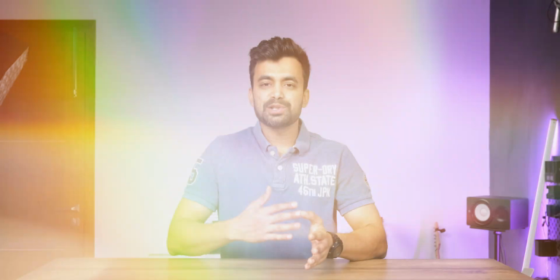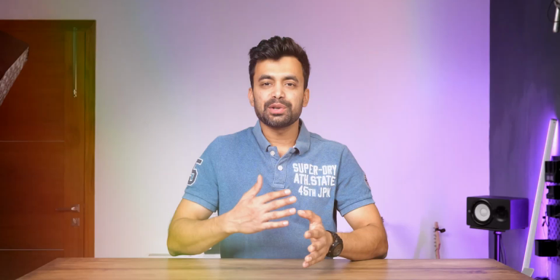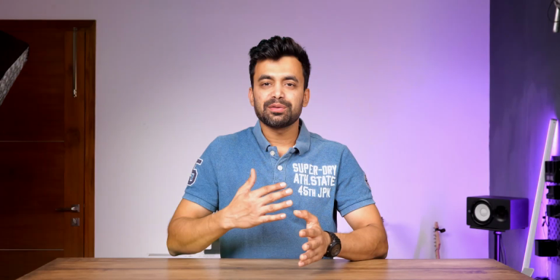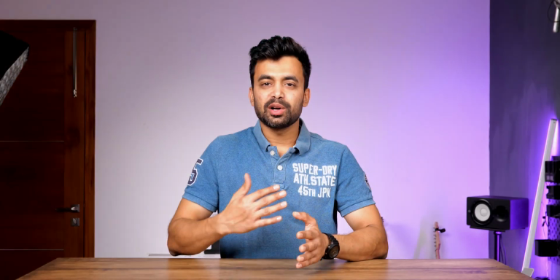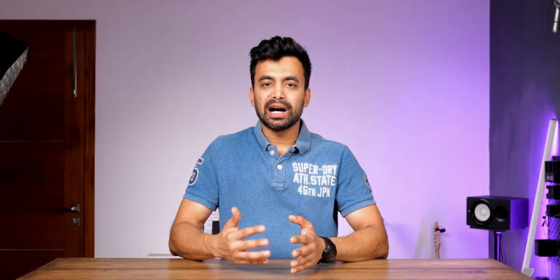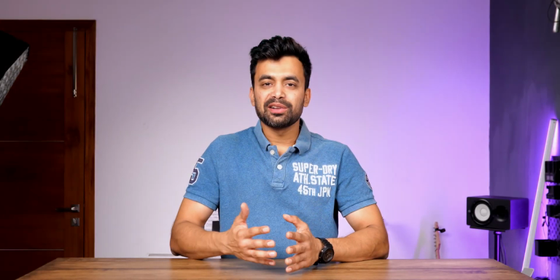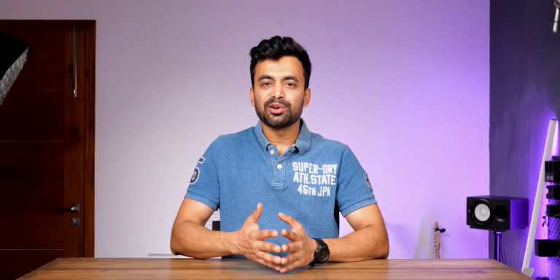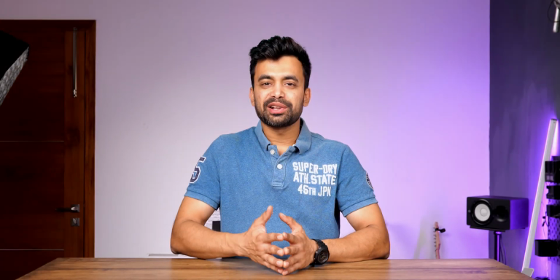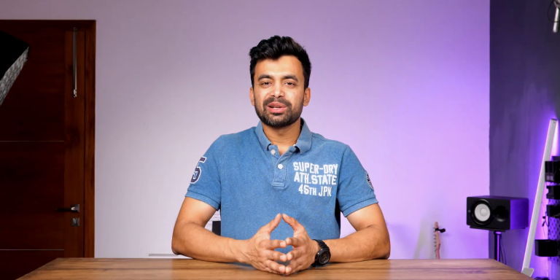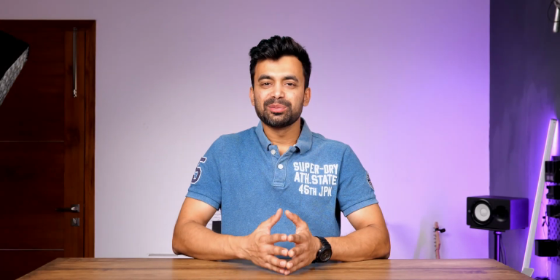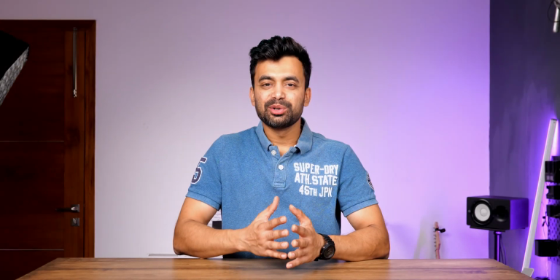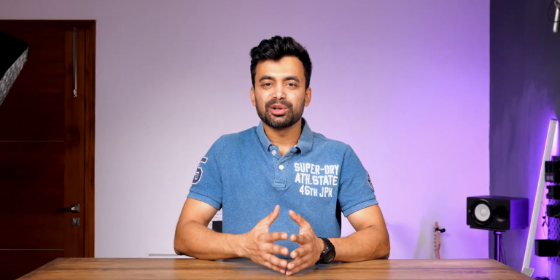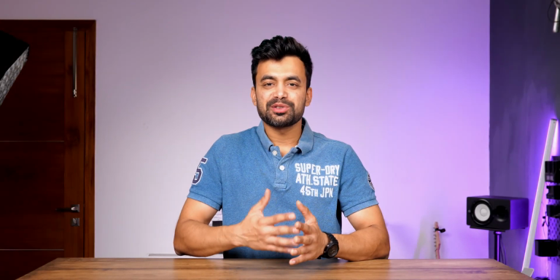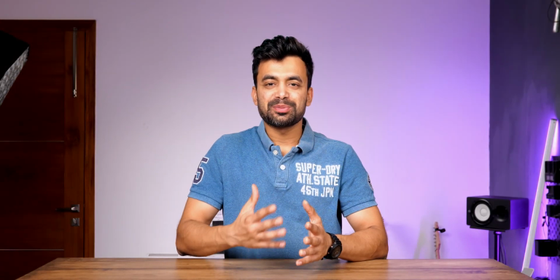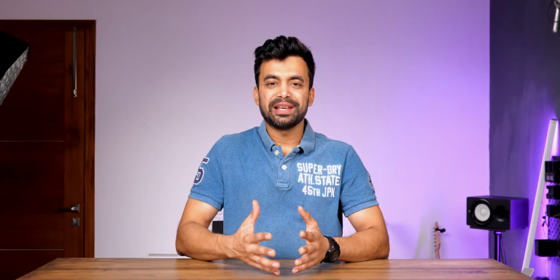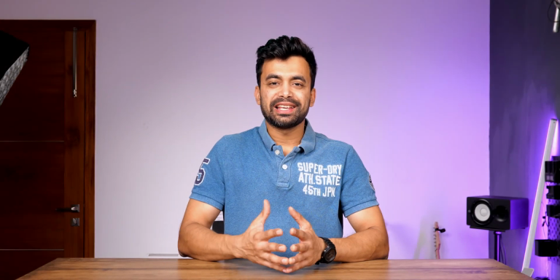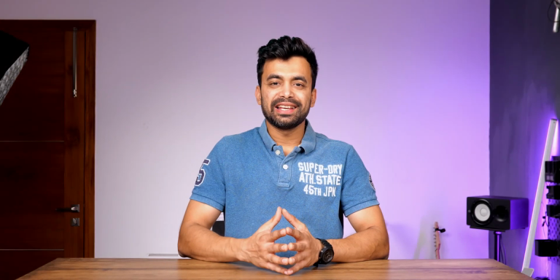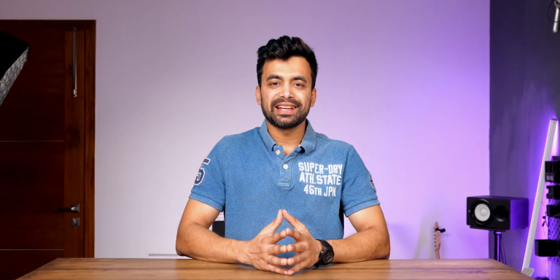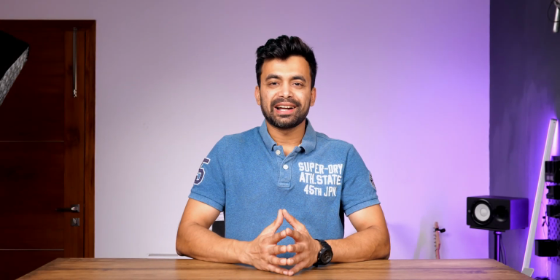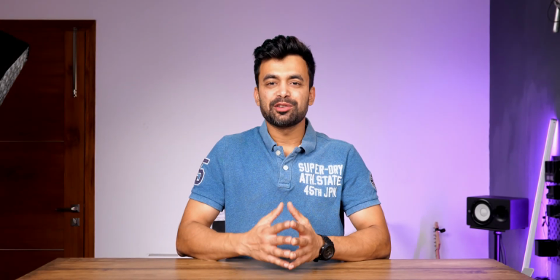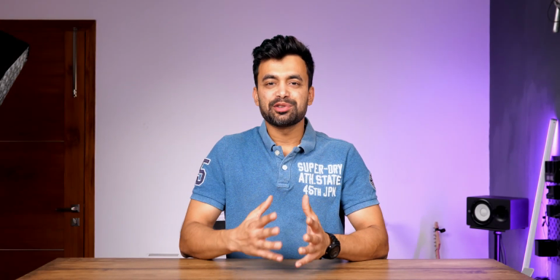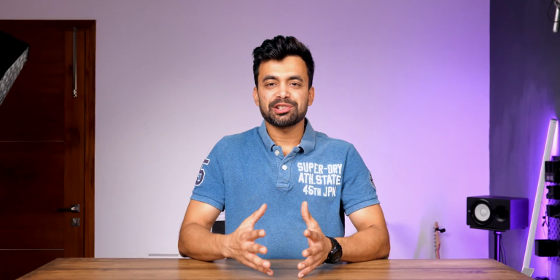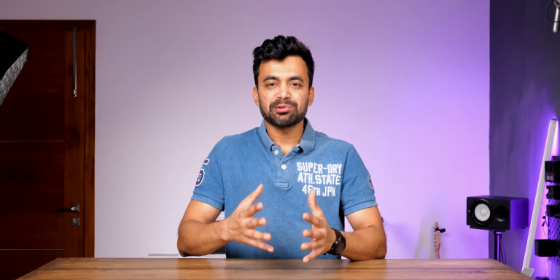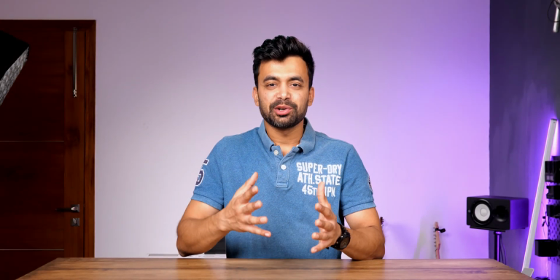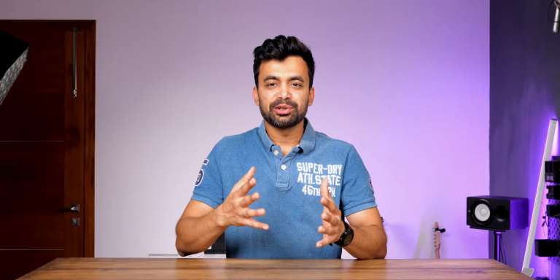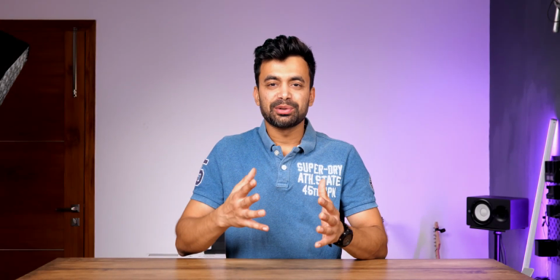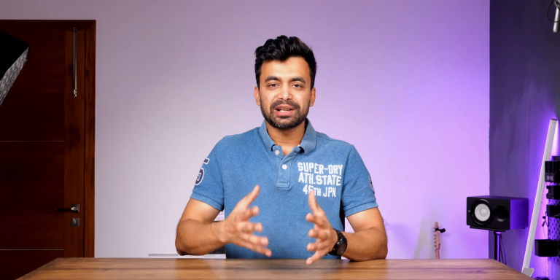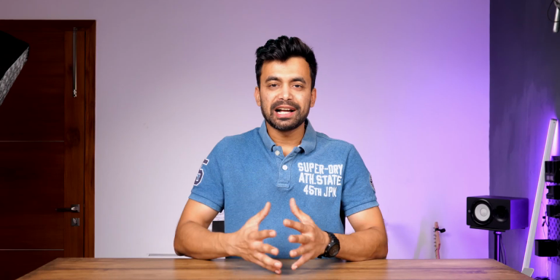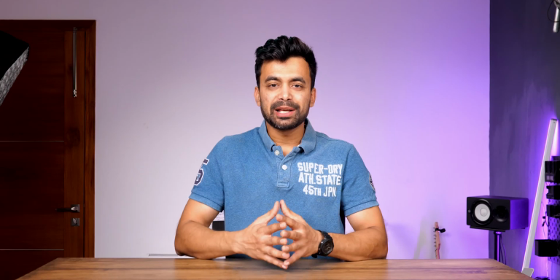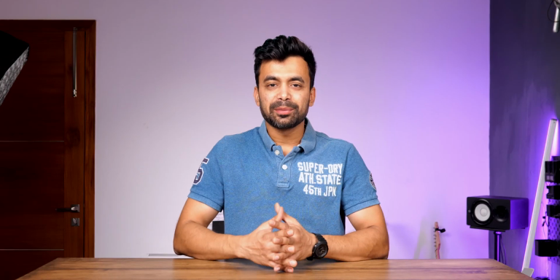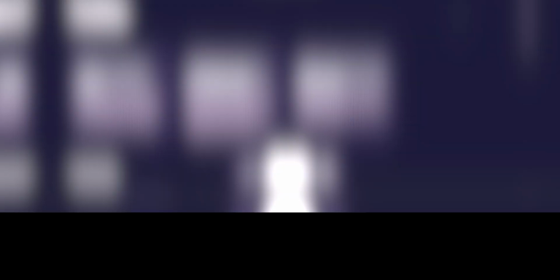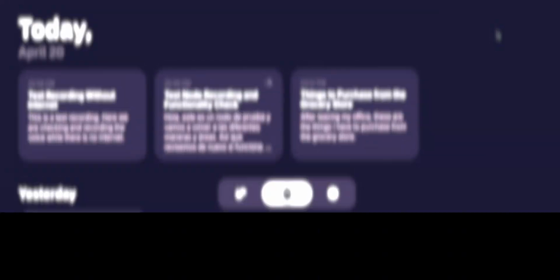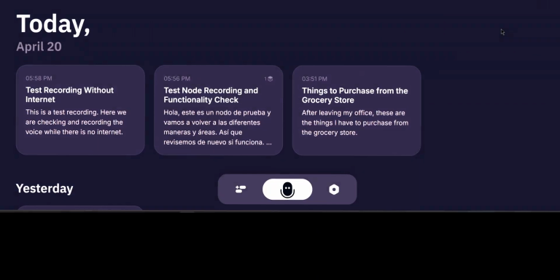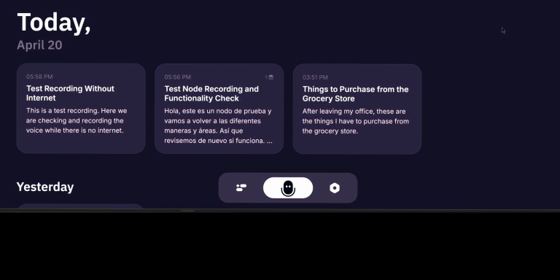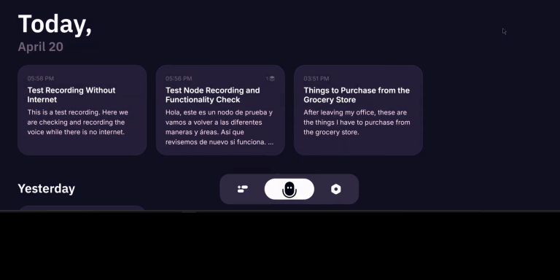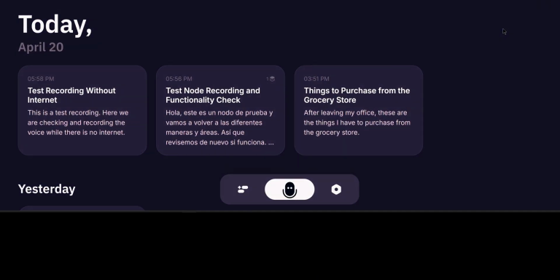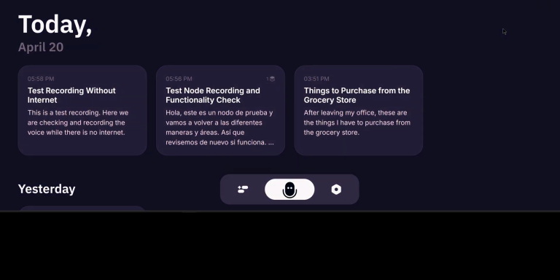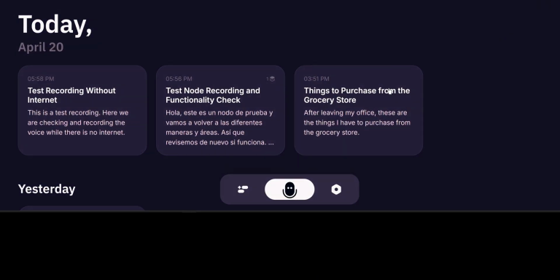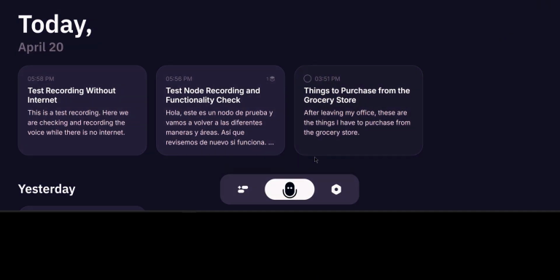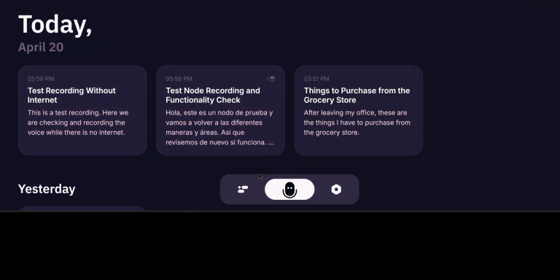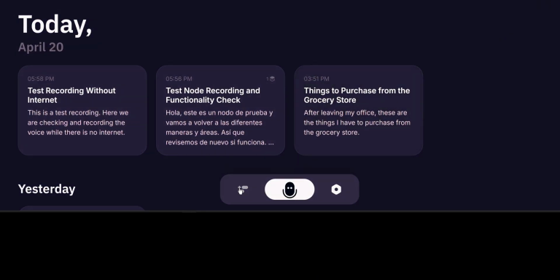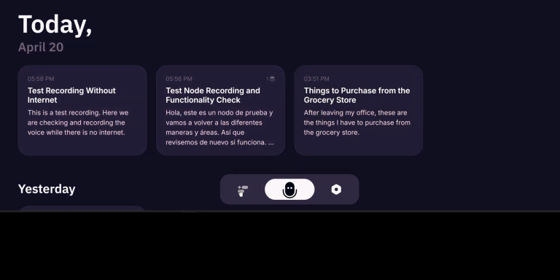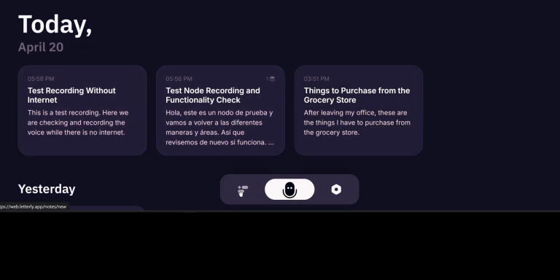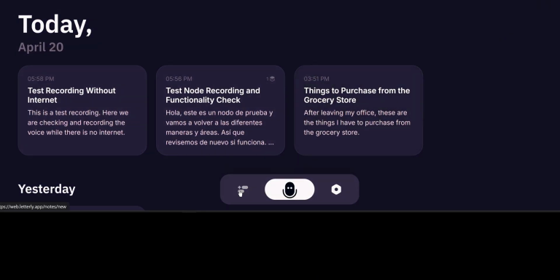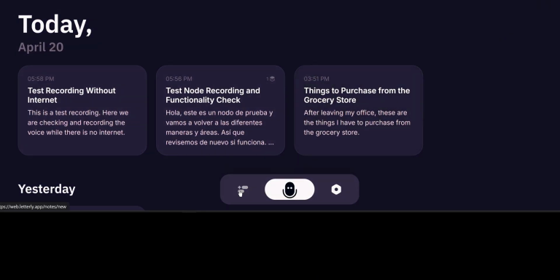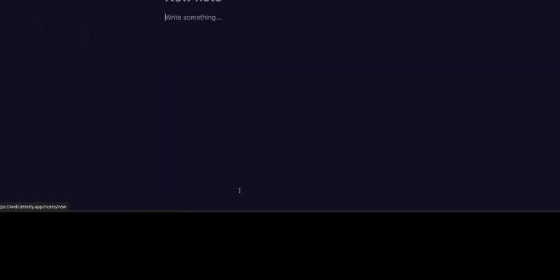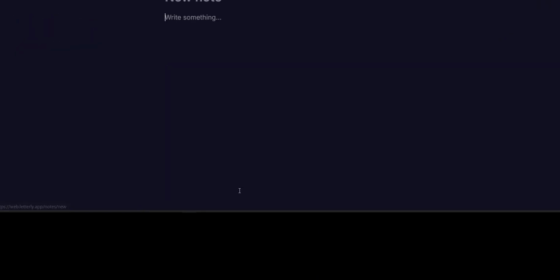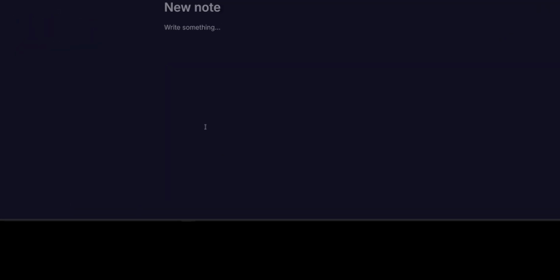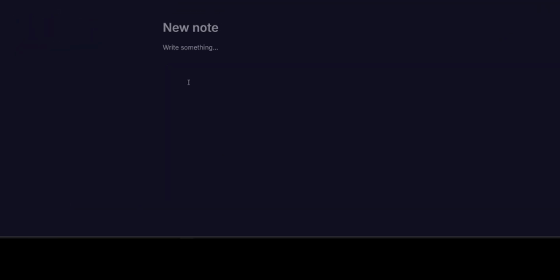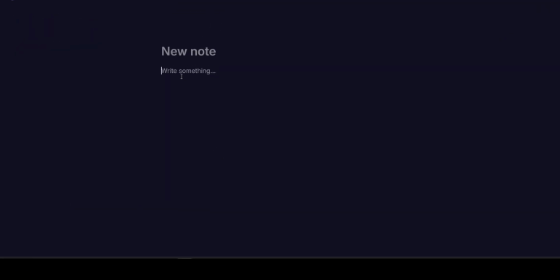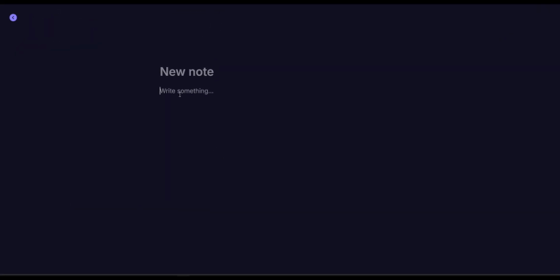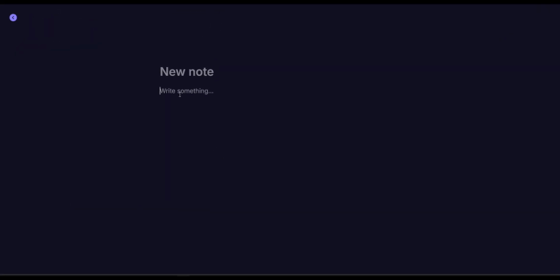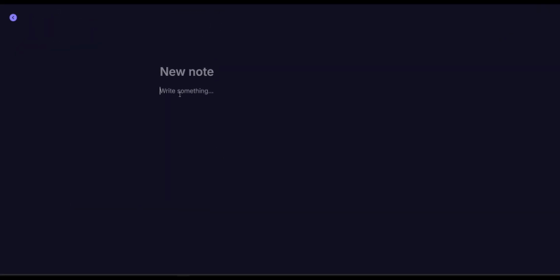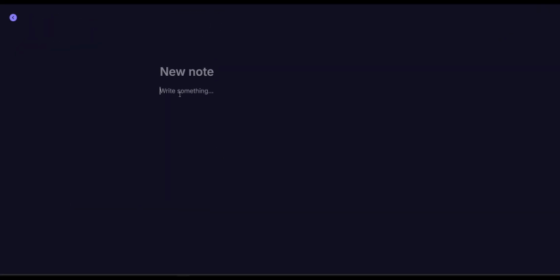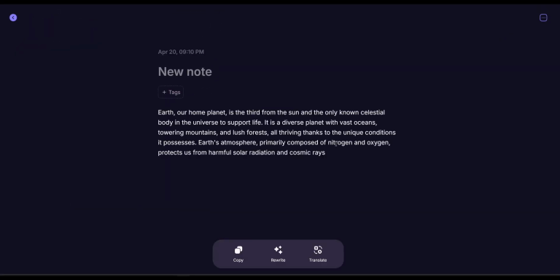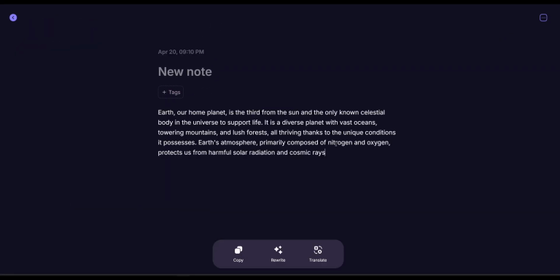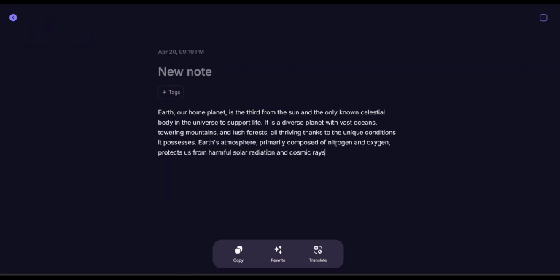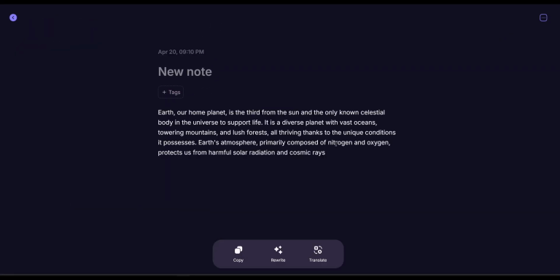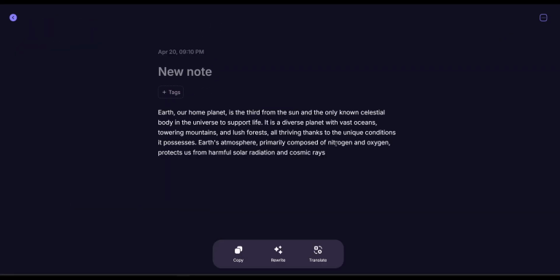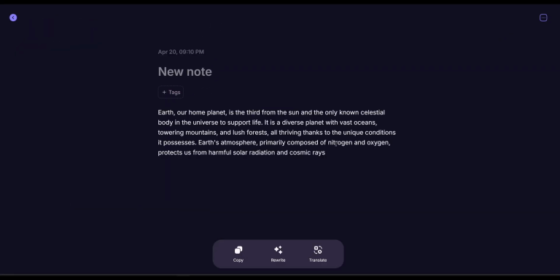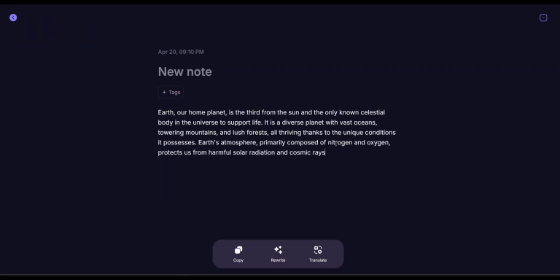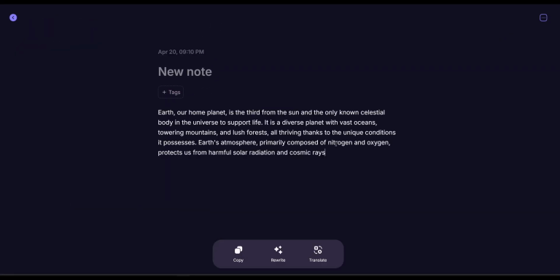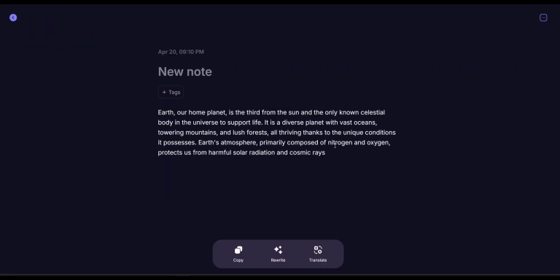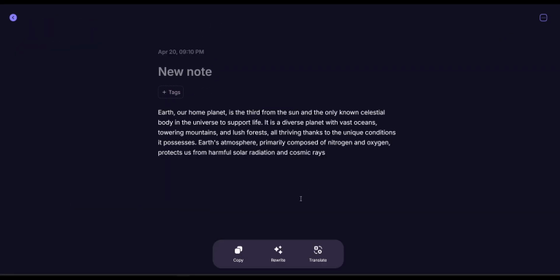Also, if you are not in the mood for speaking and just want to type, or you need to copy and paste your text, there's an option for that too.